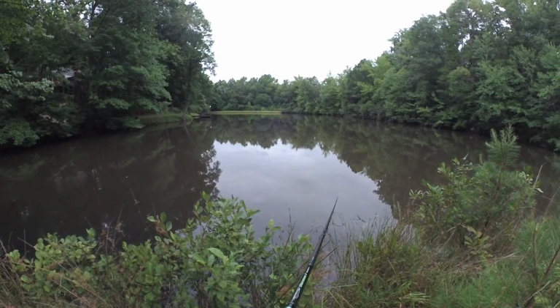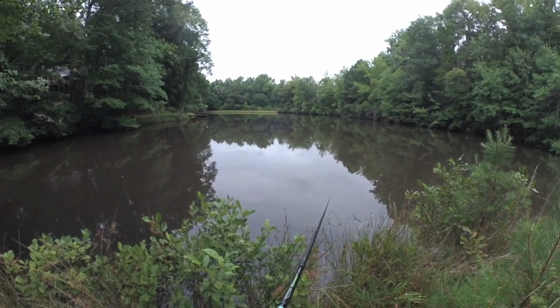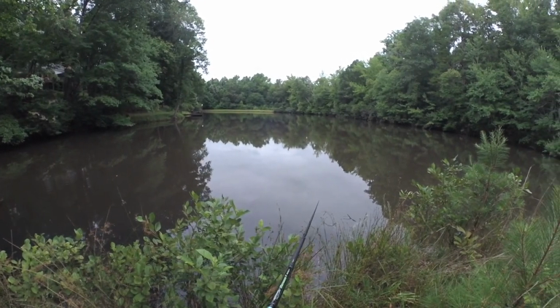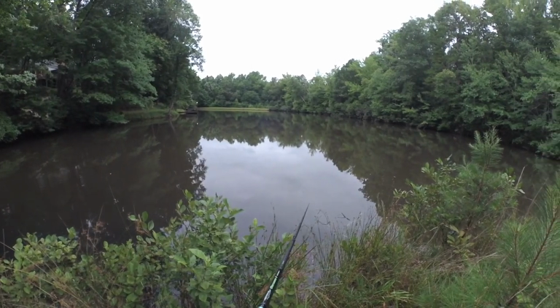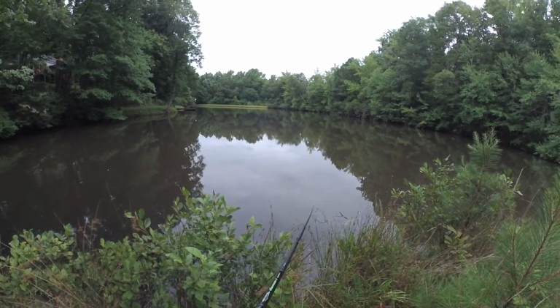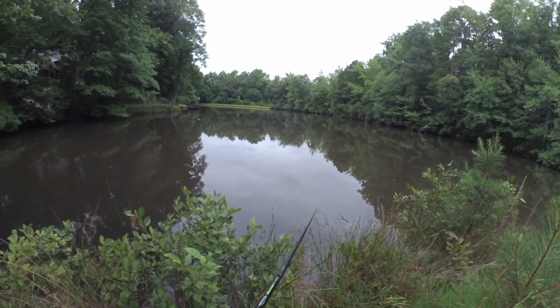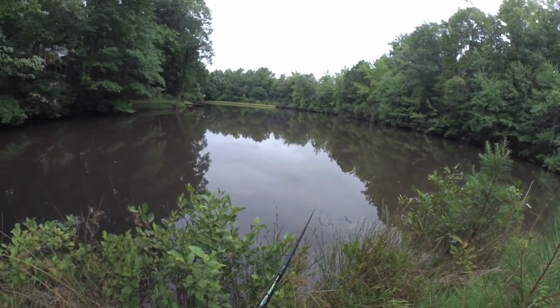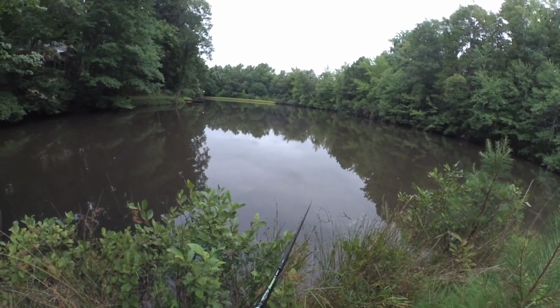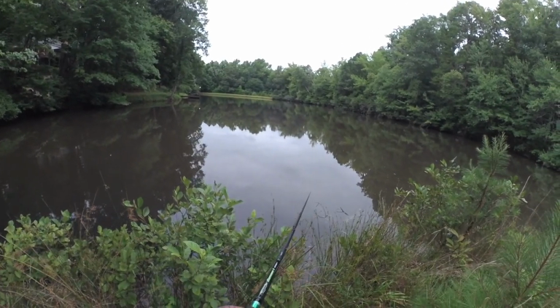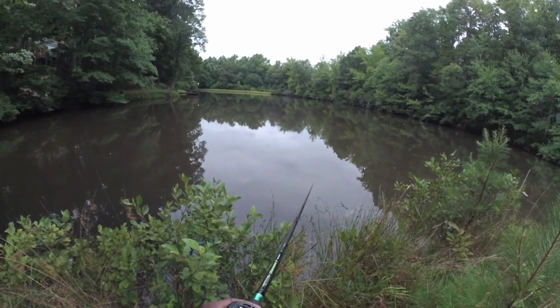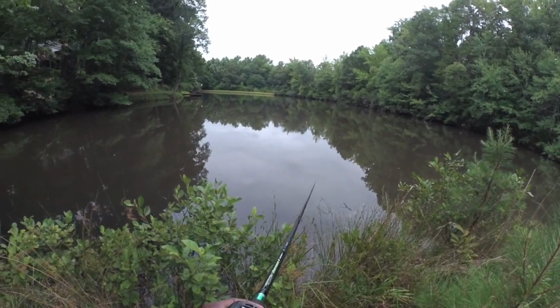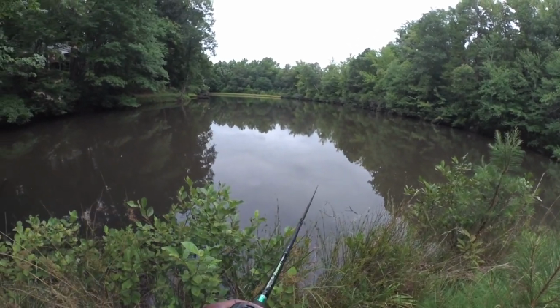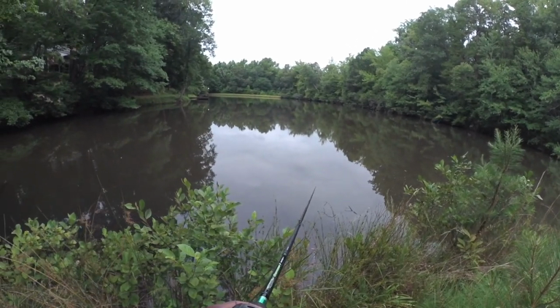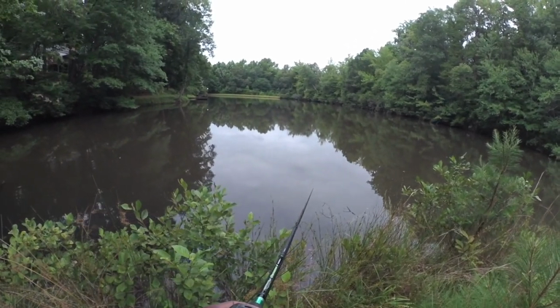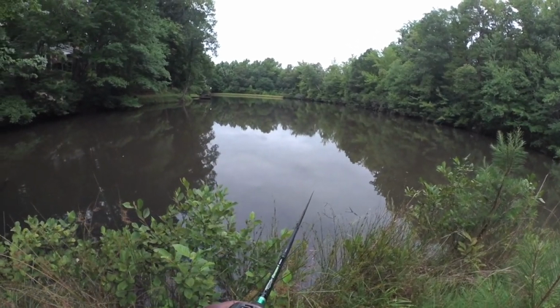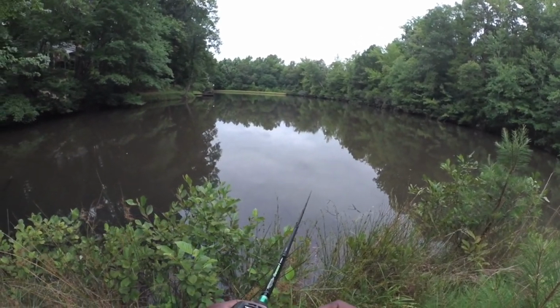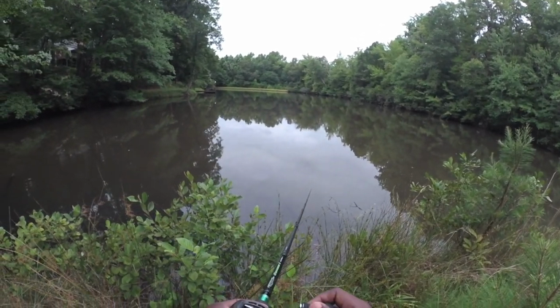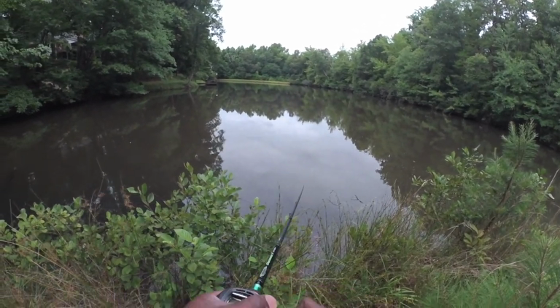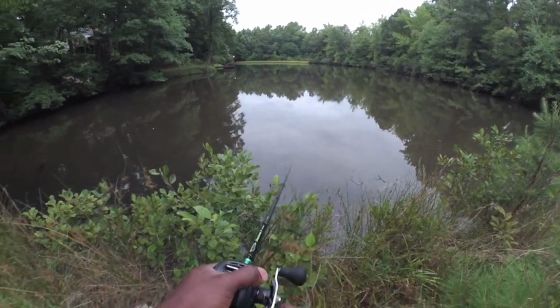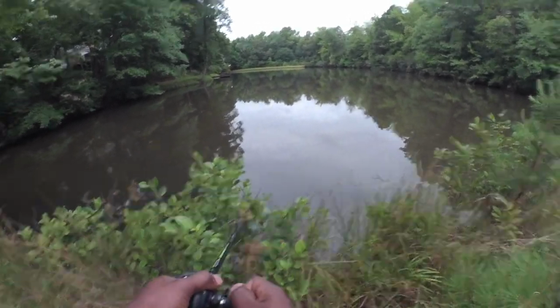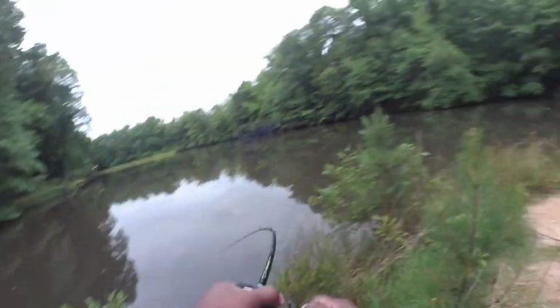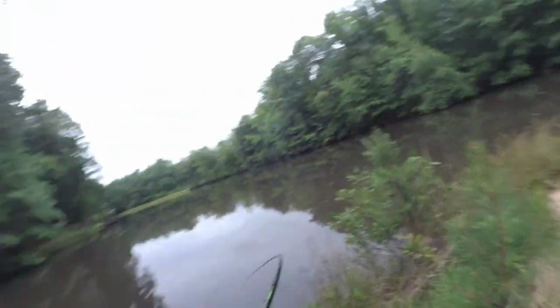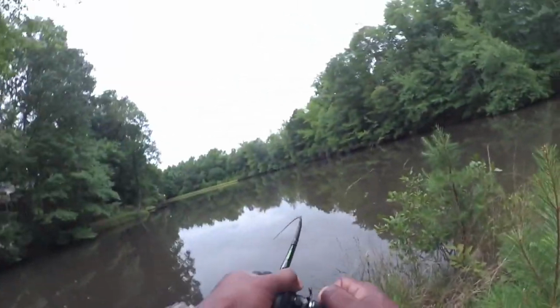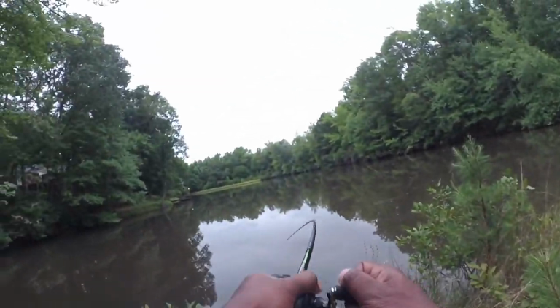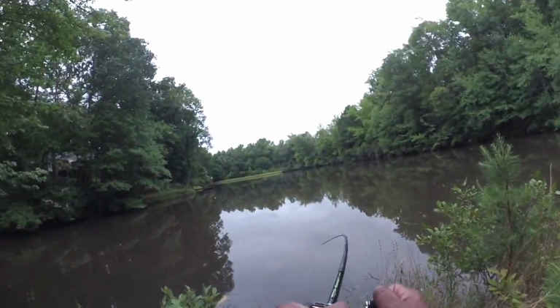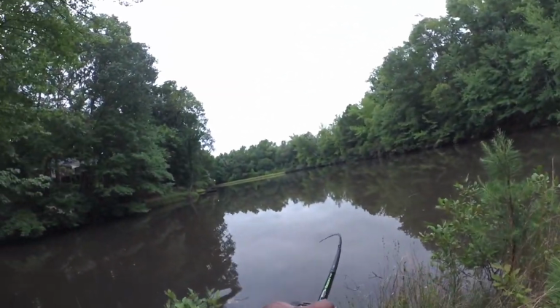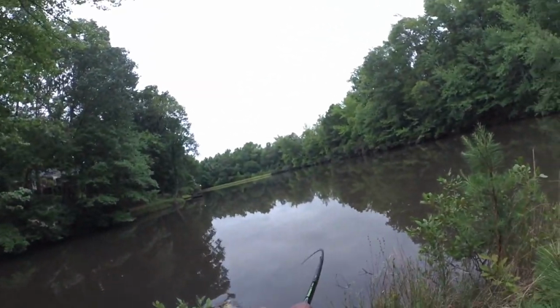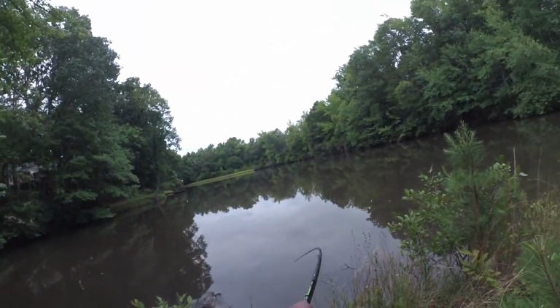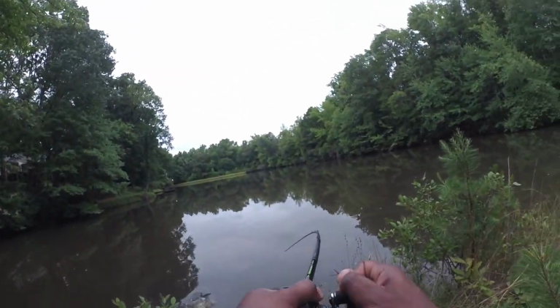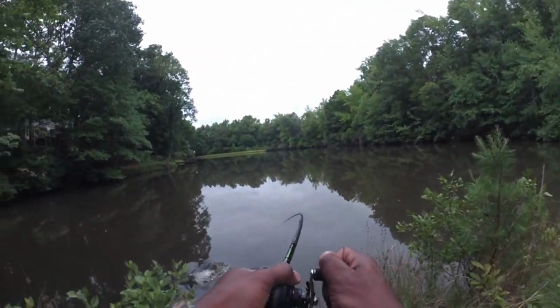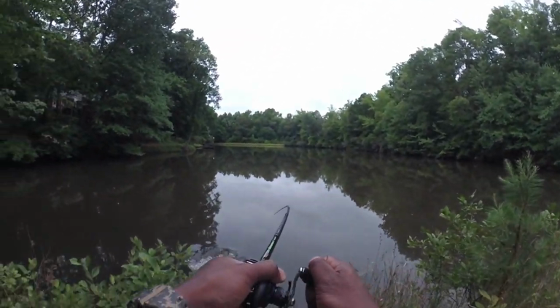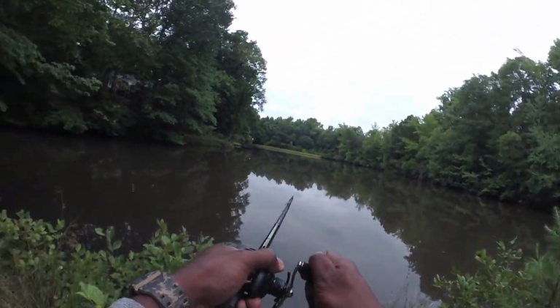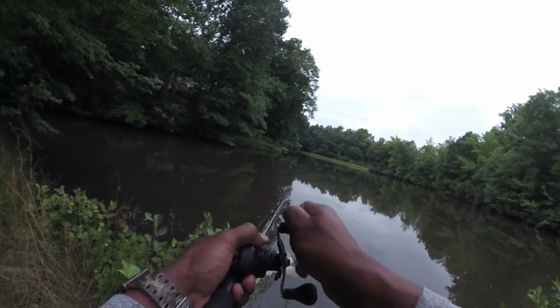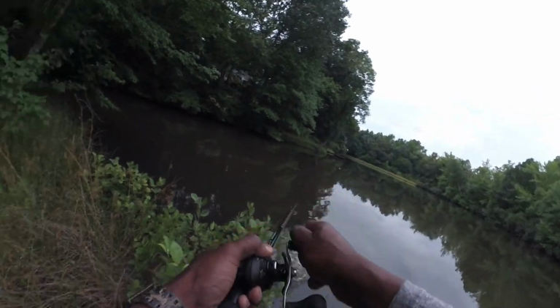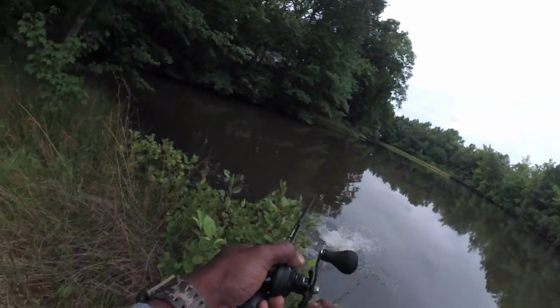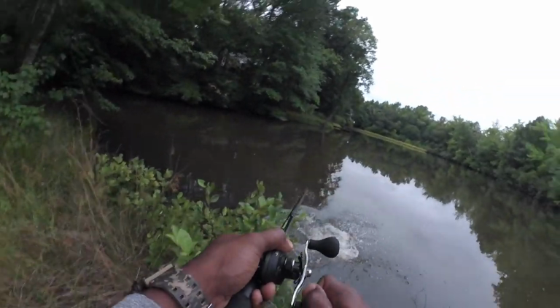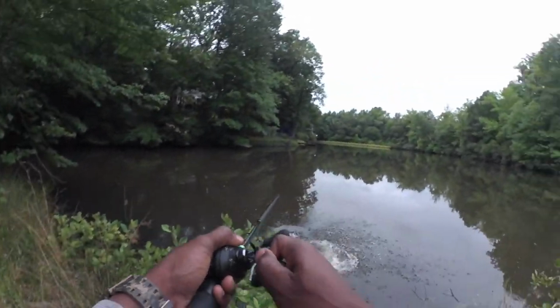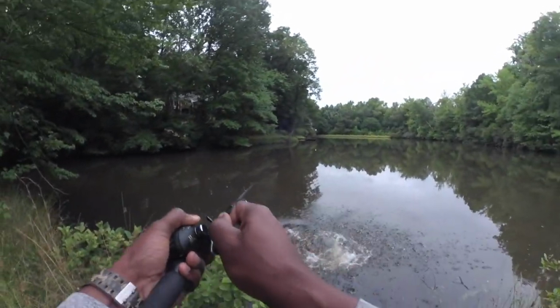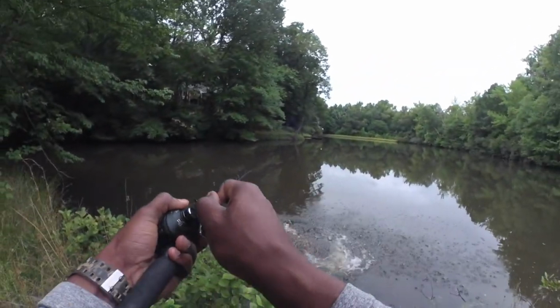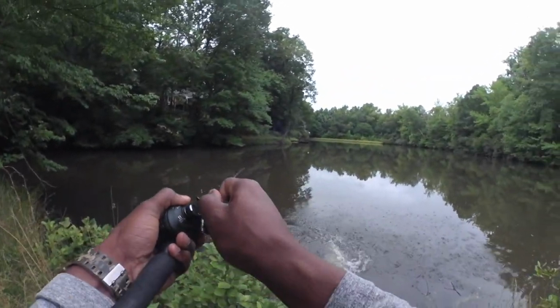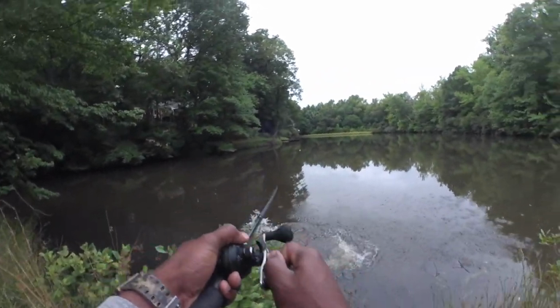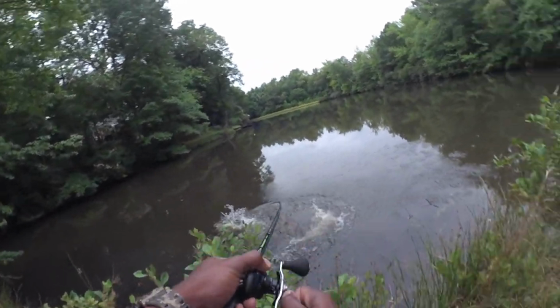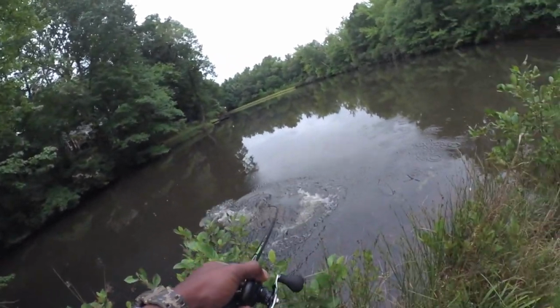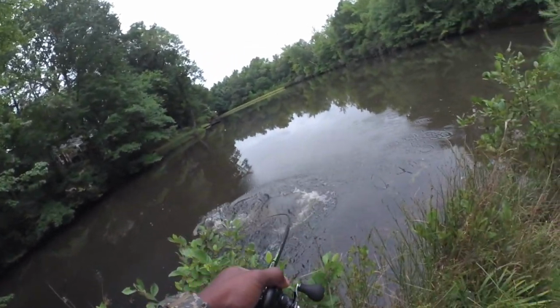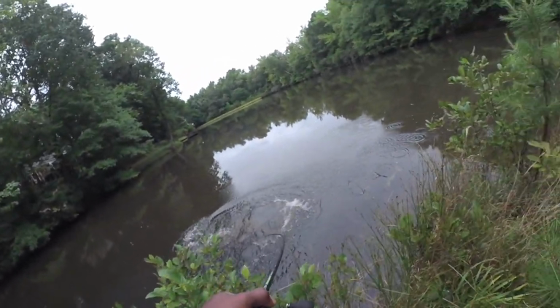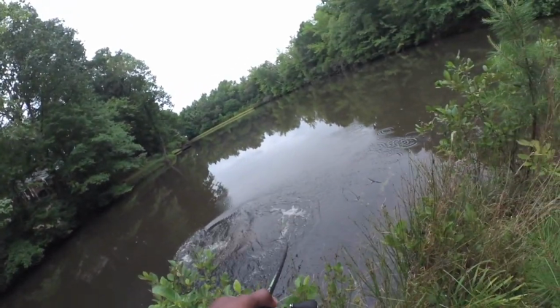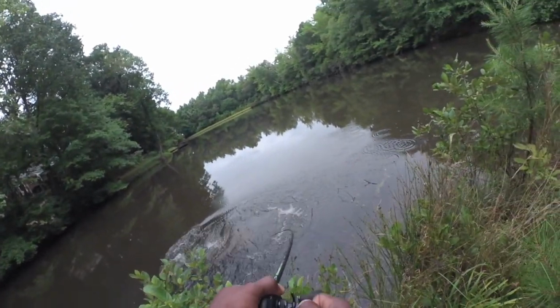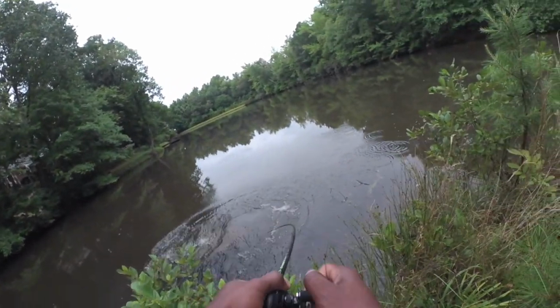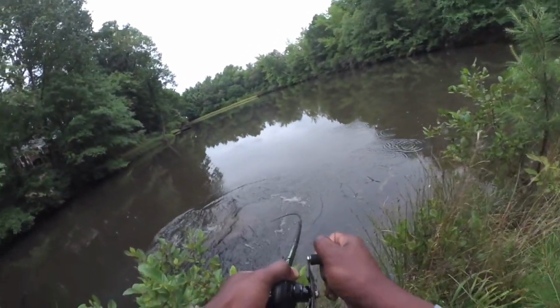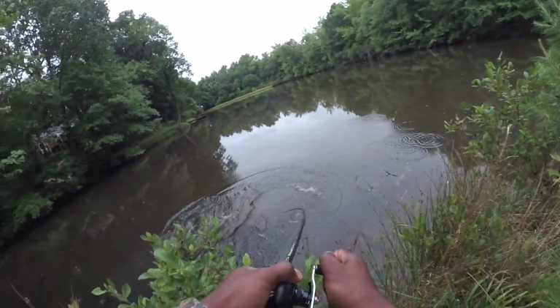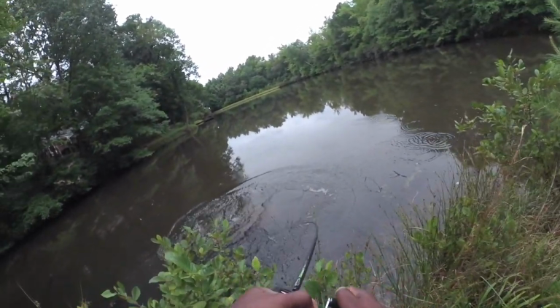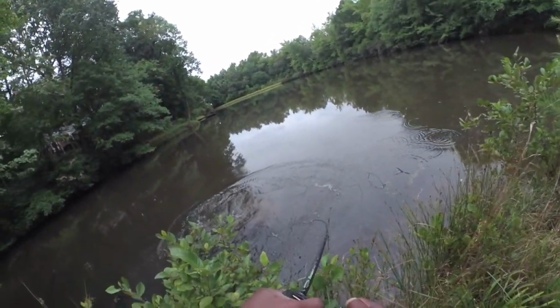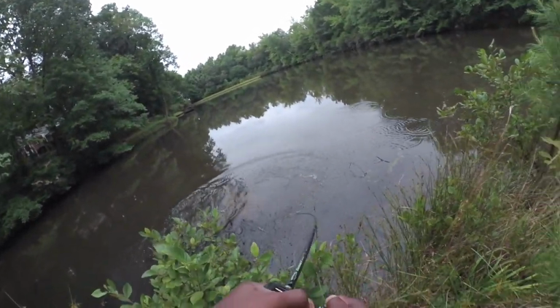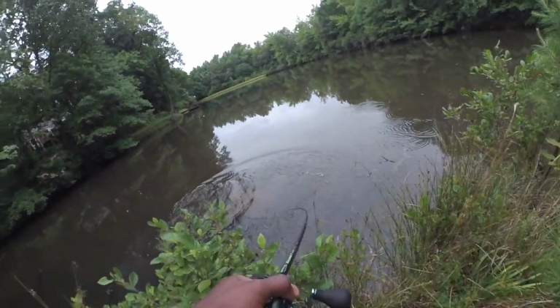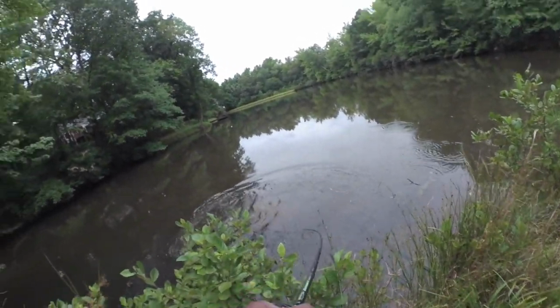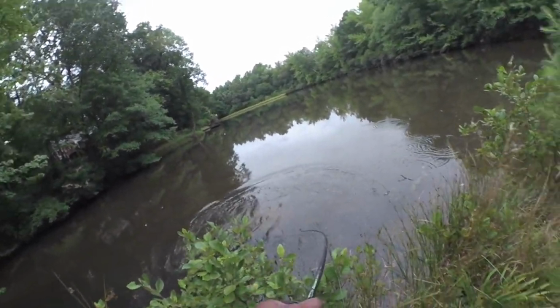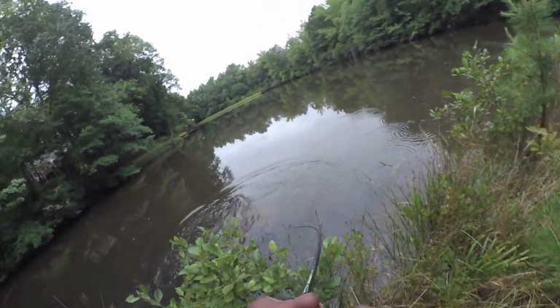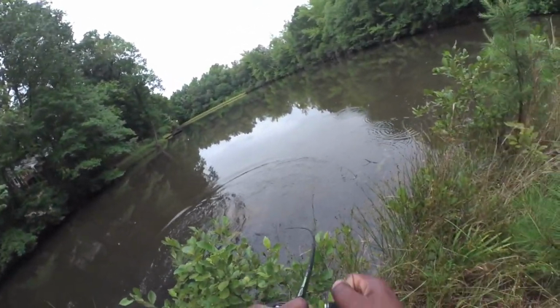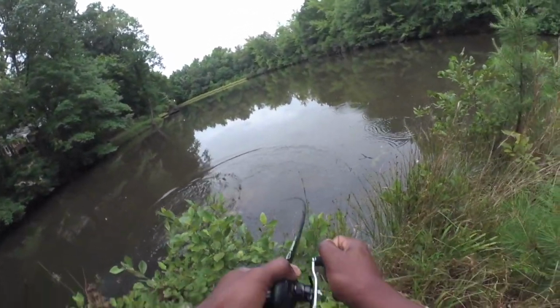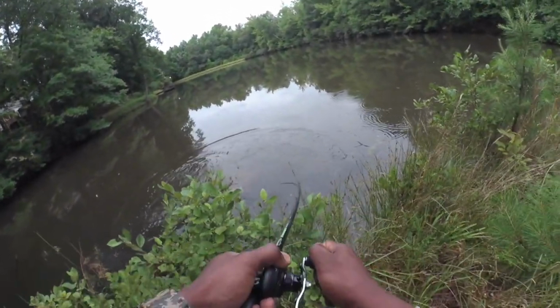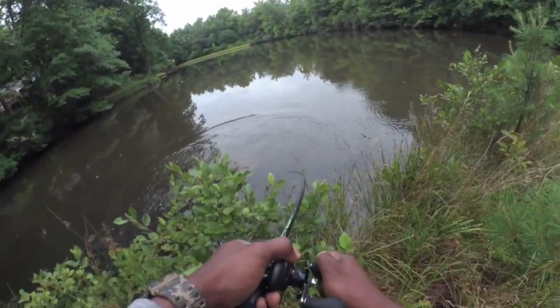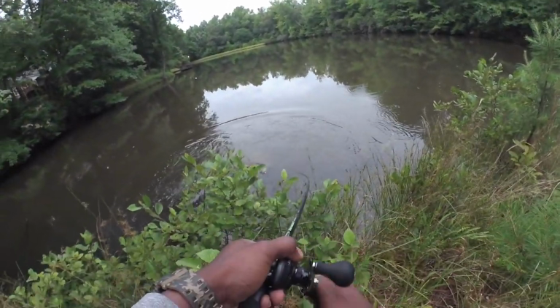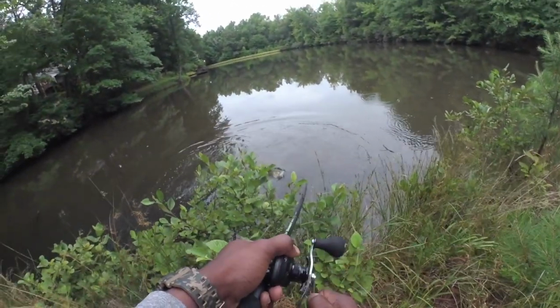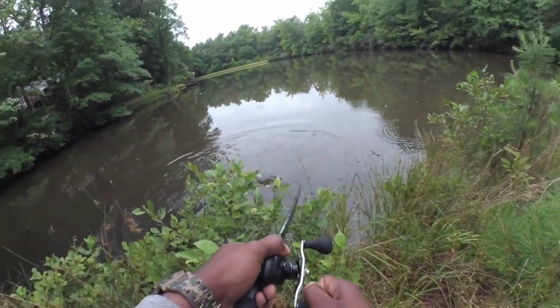There he is. Hit it. Got him. Got him on the swimbait.